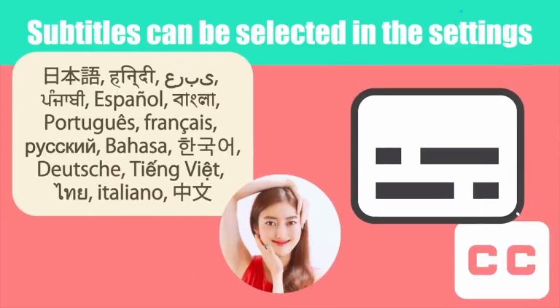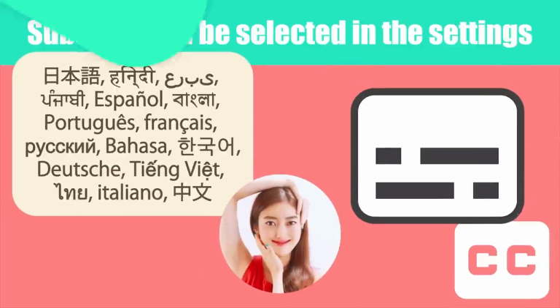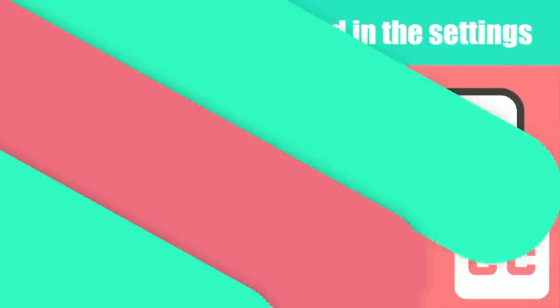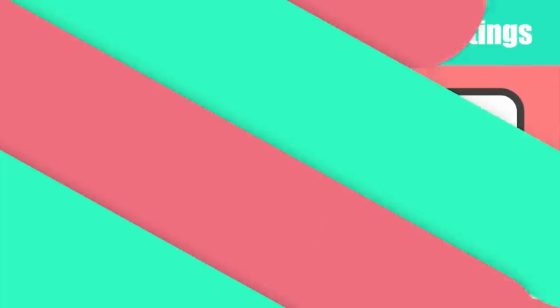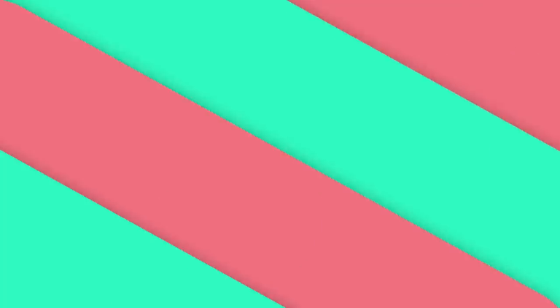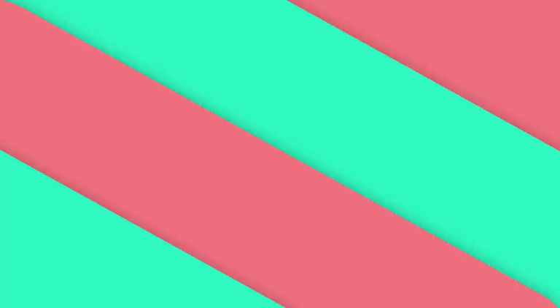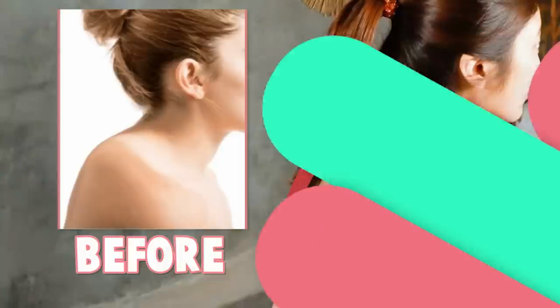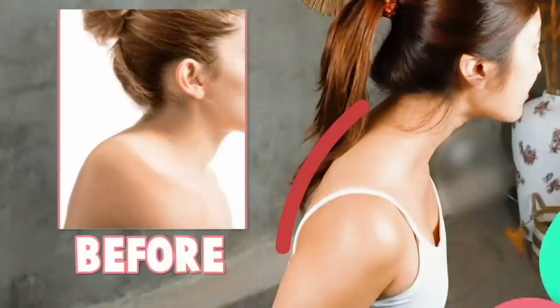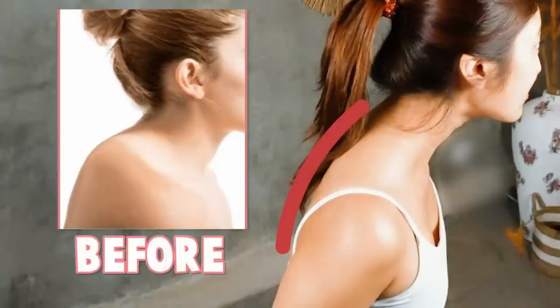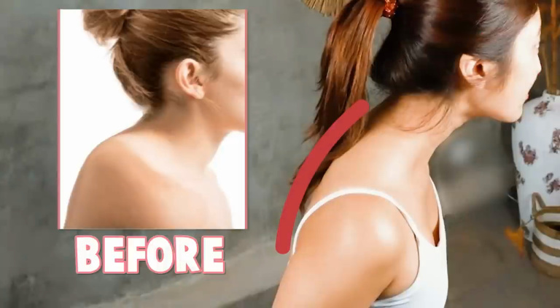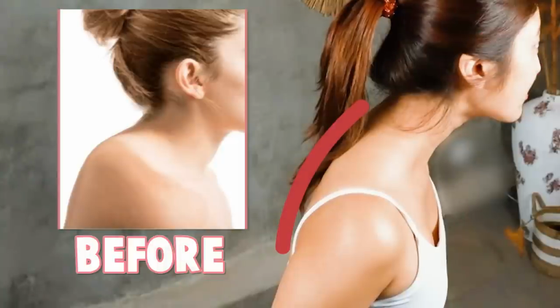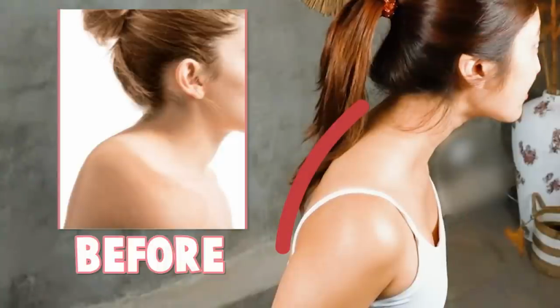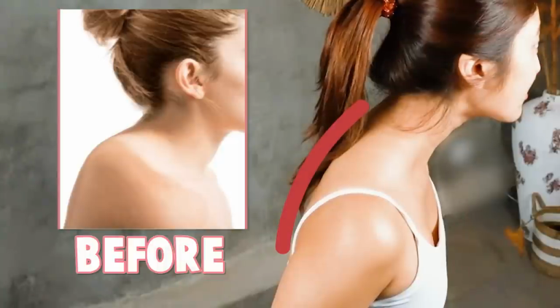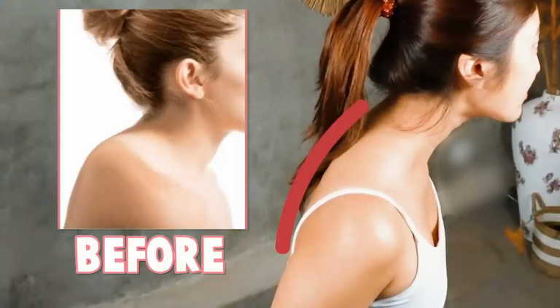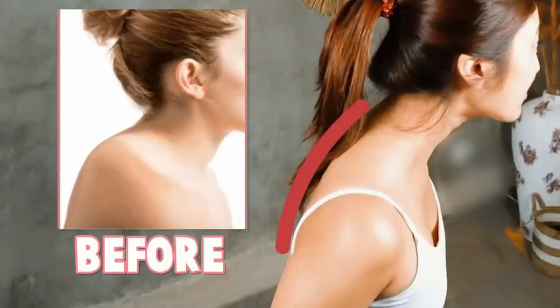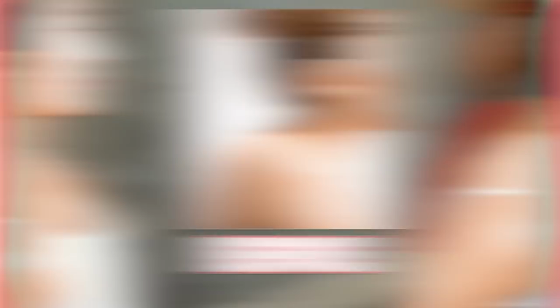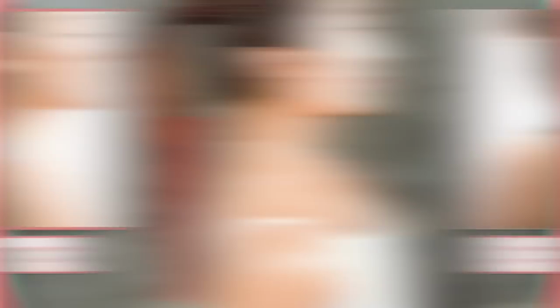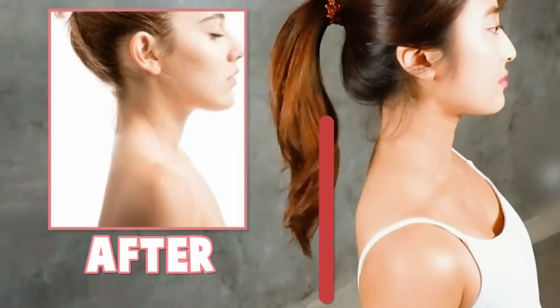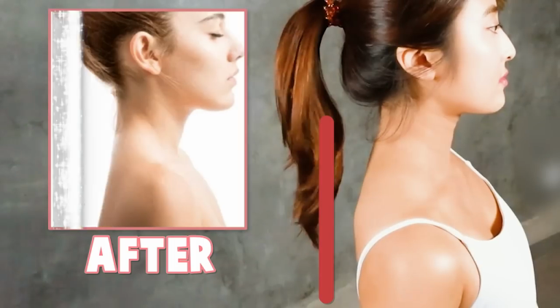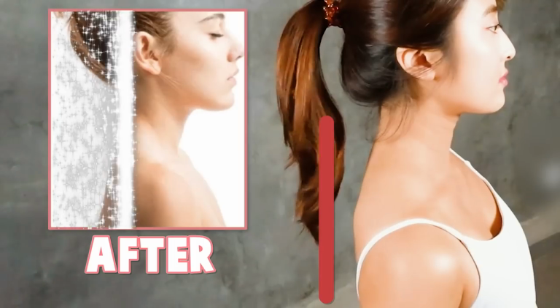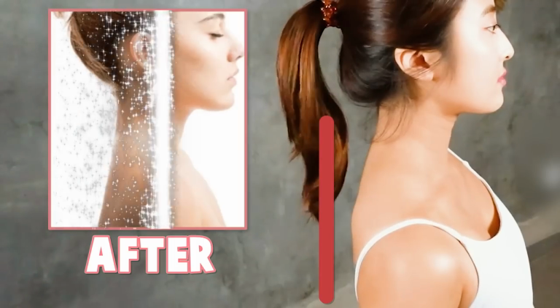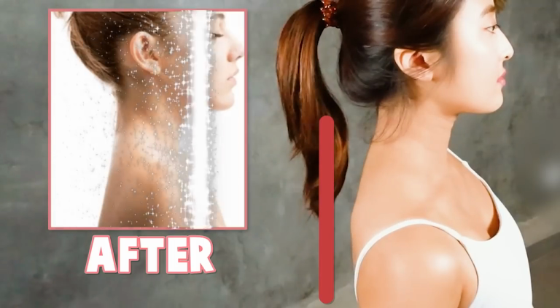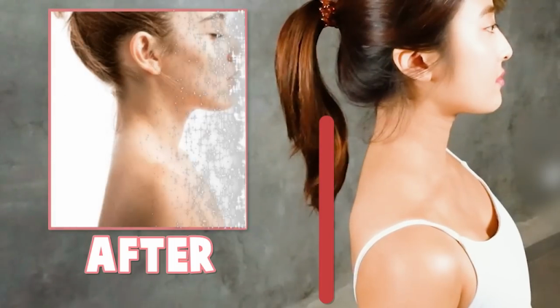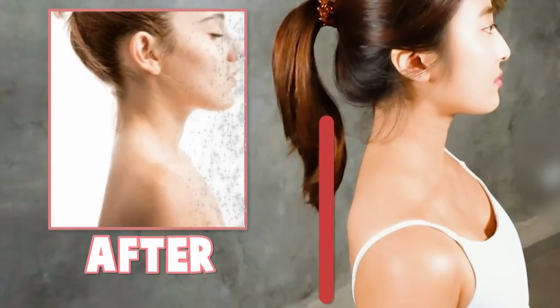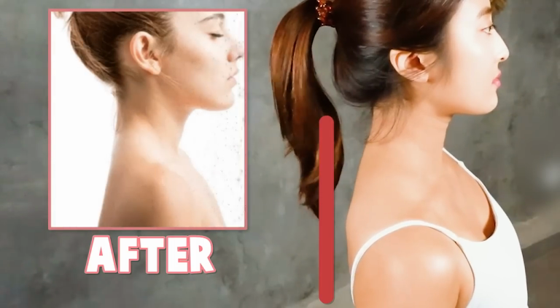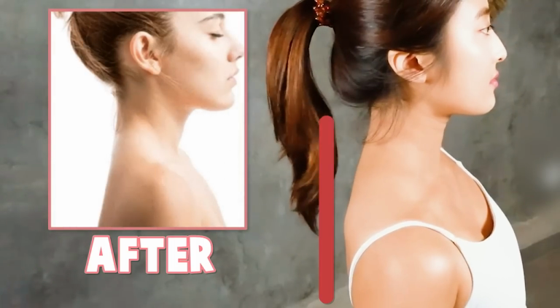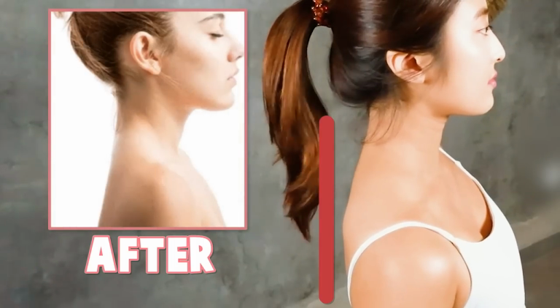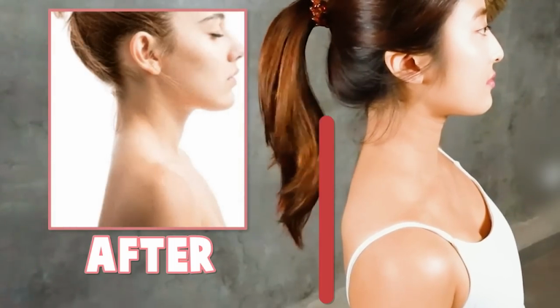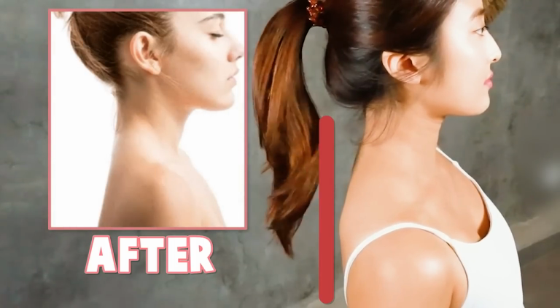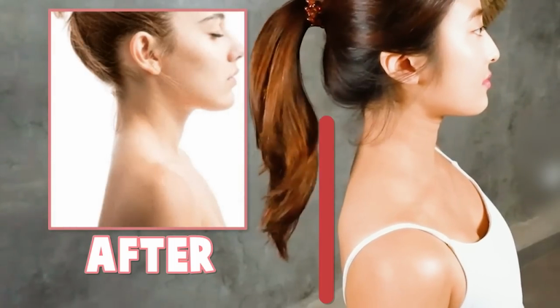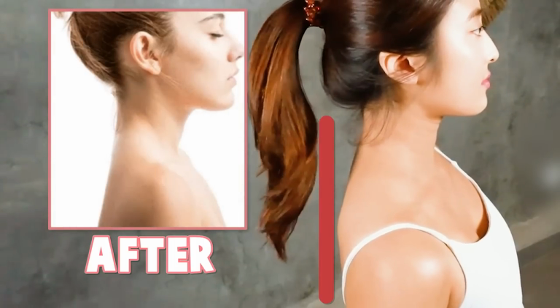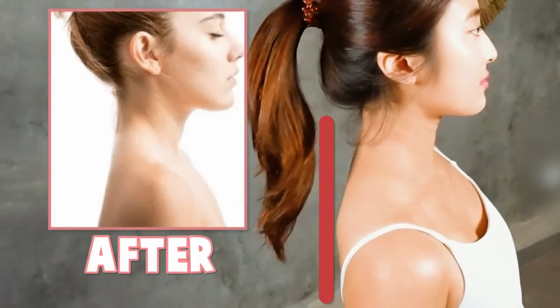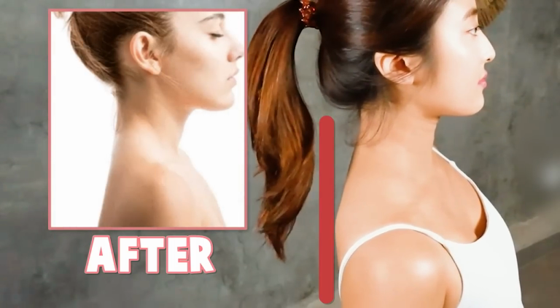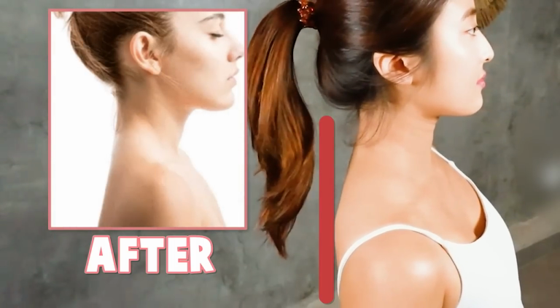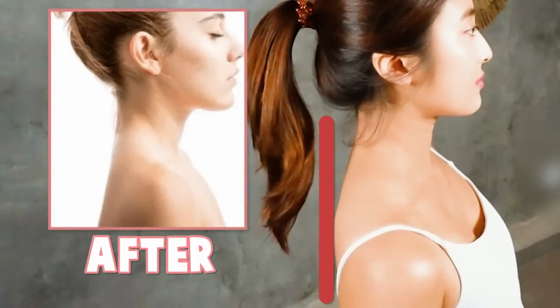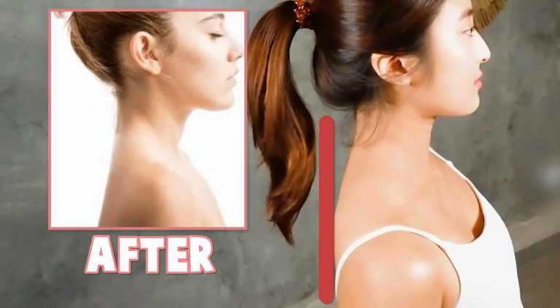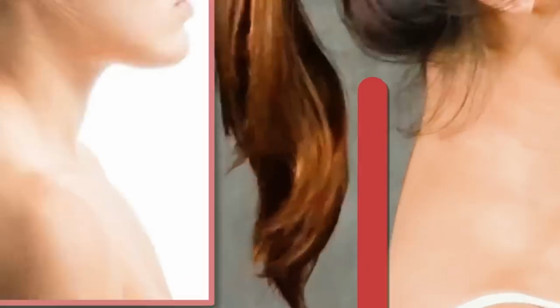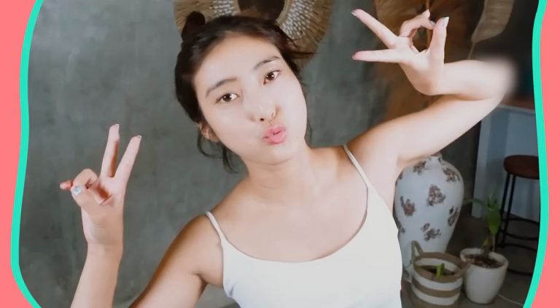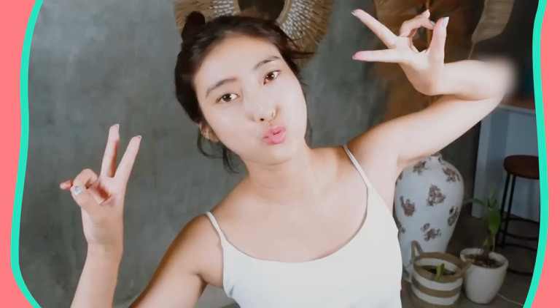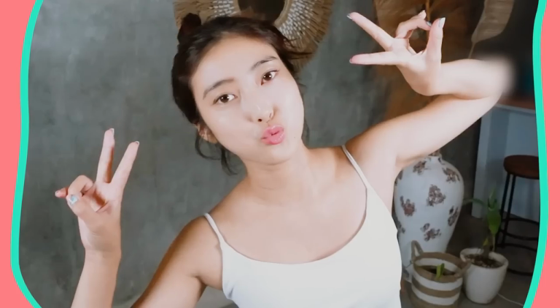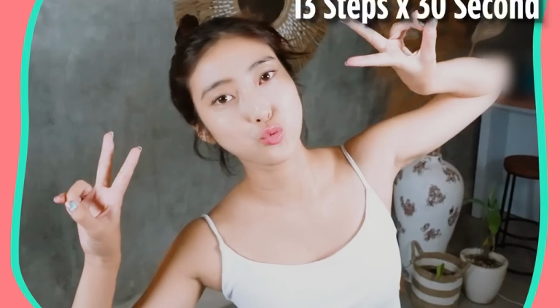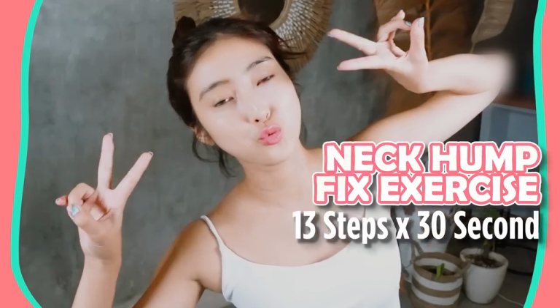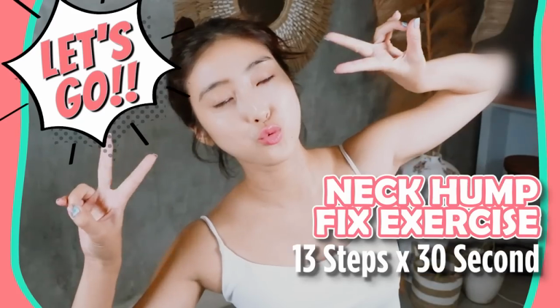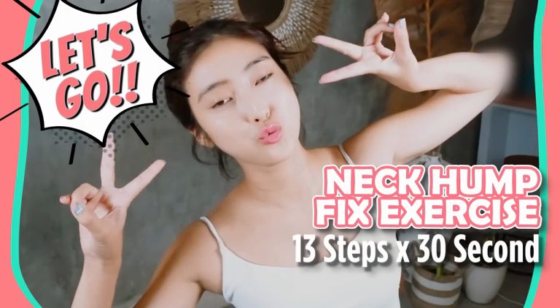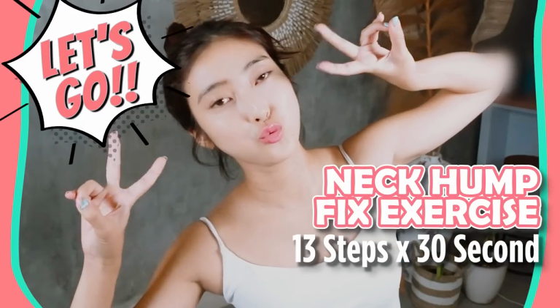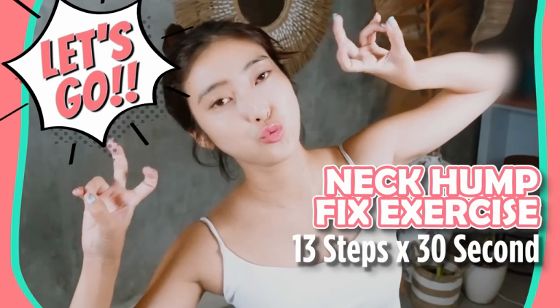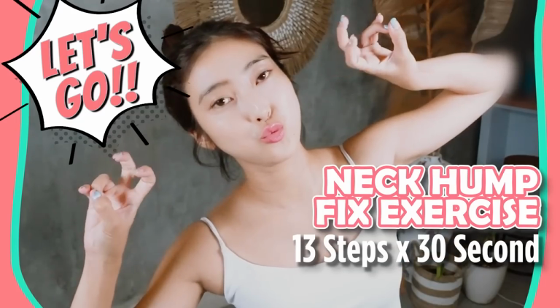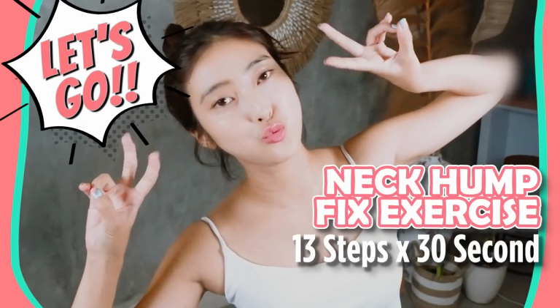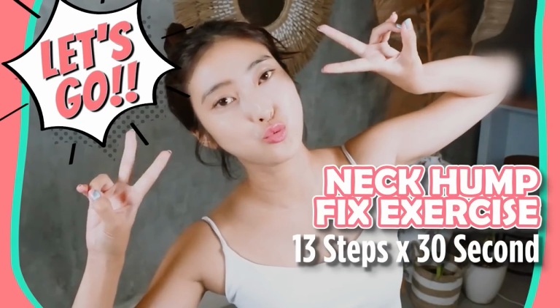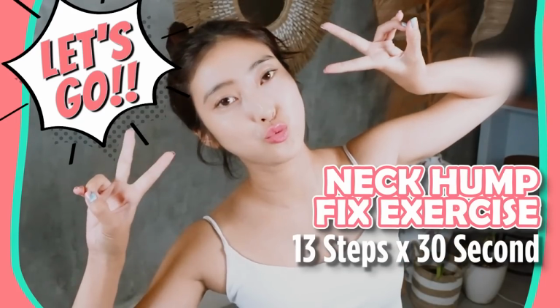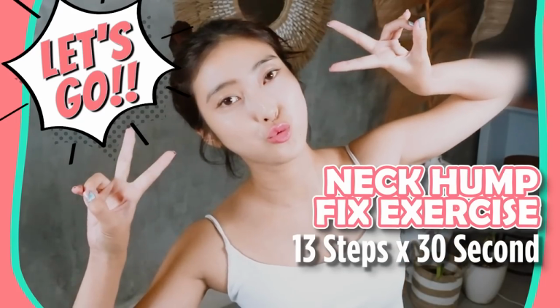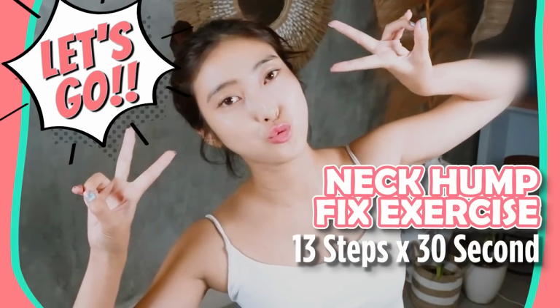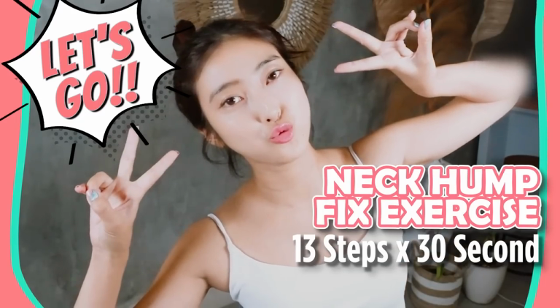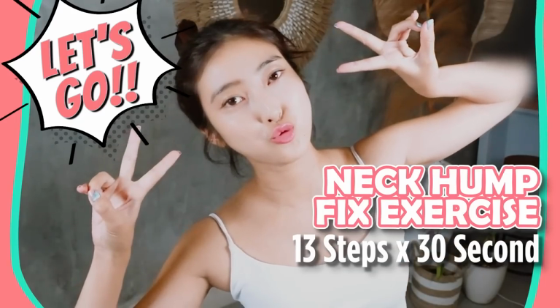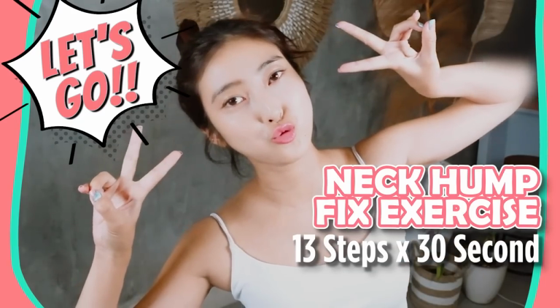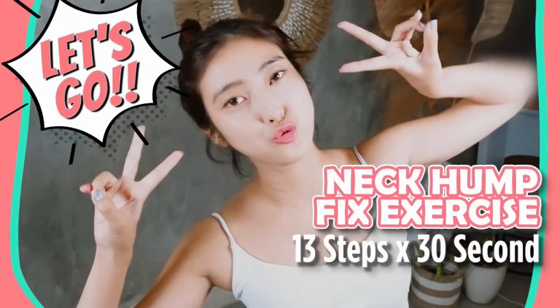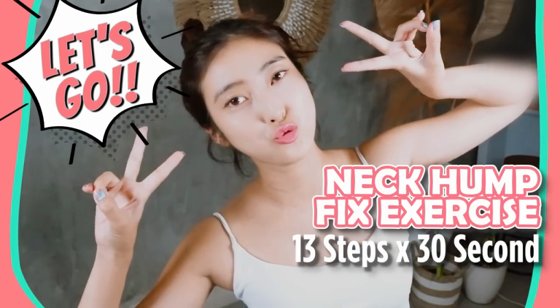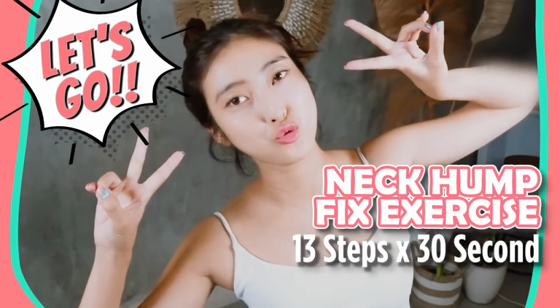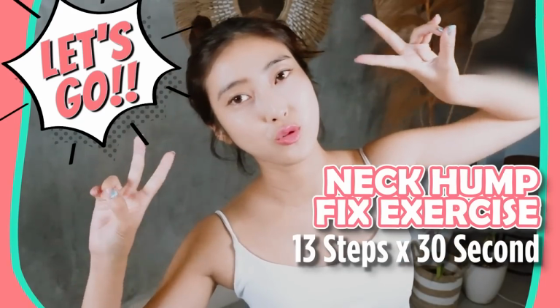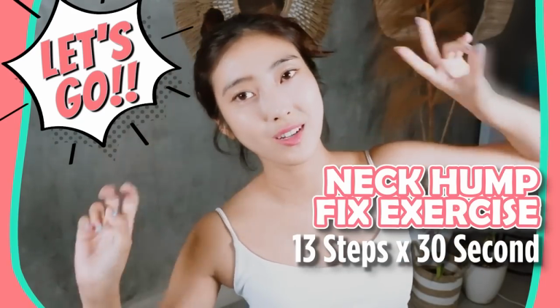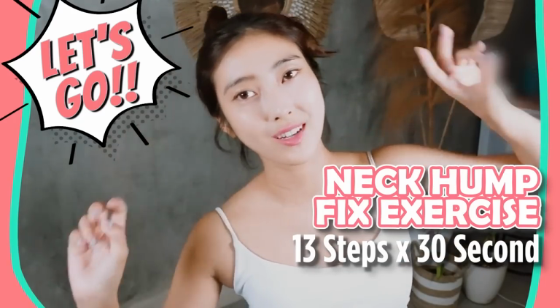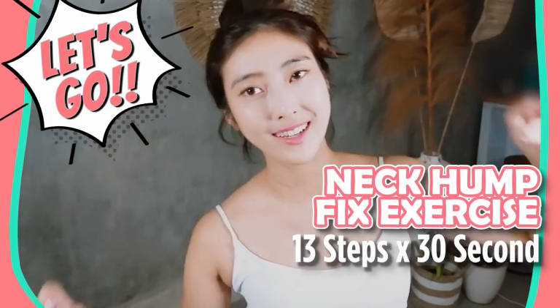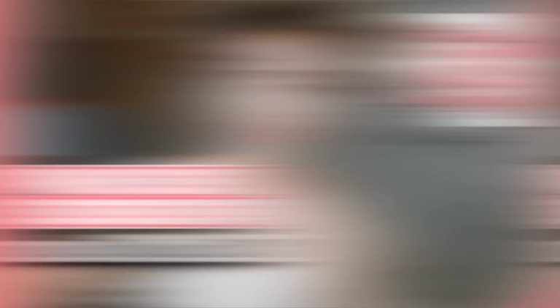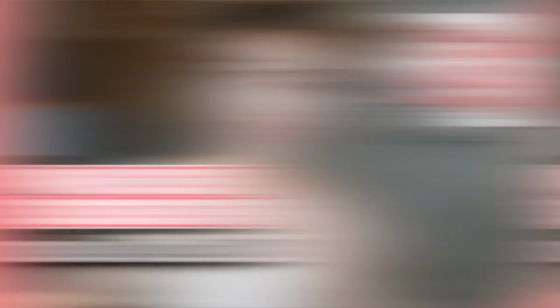Posture is super important to fix neck hump. Let's try starting exercises with me. Let's get started.